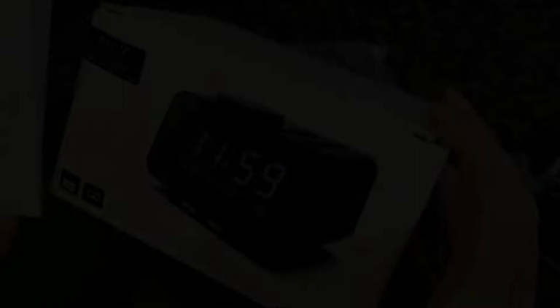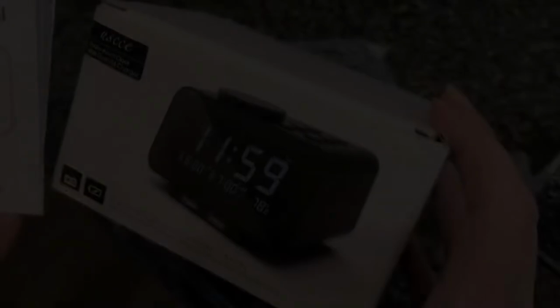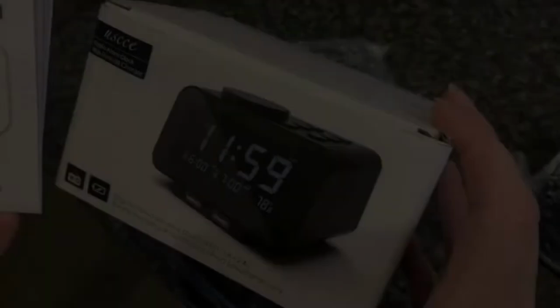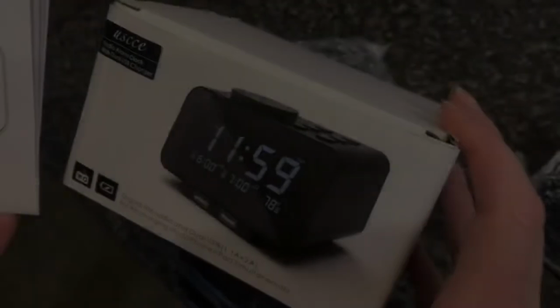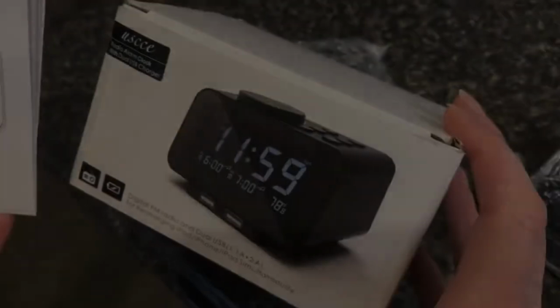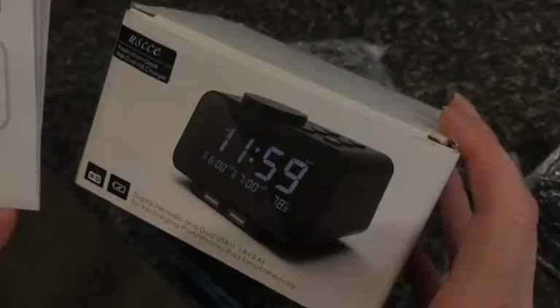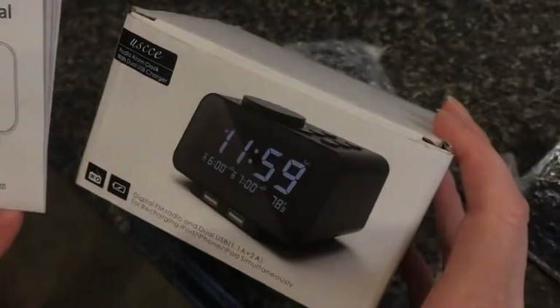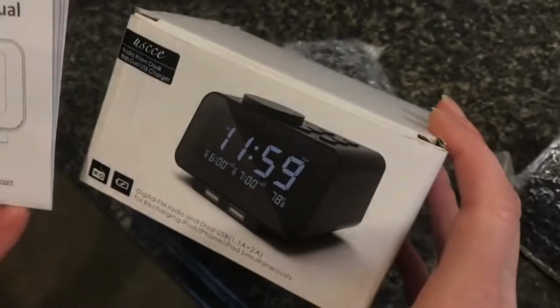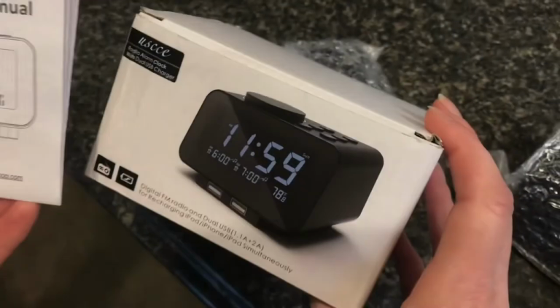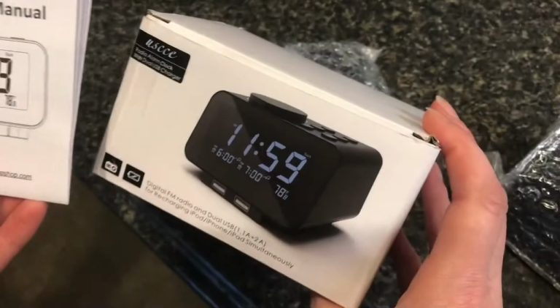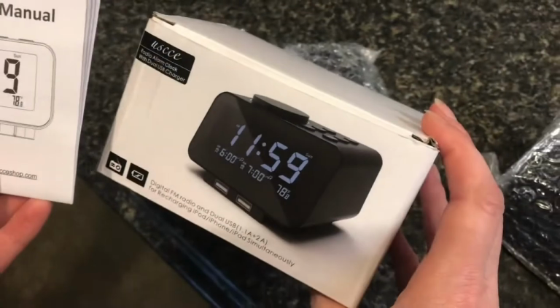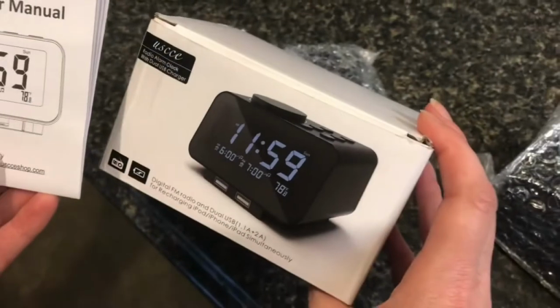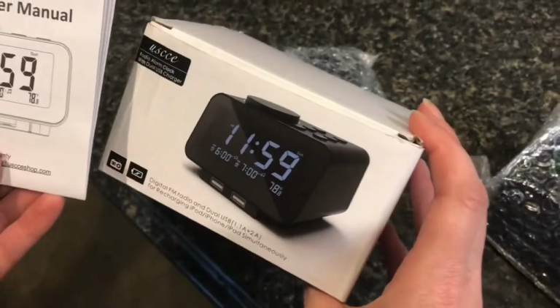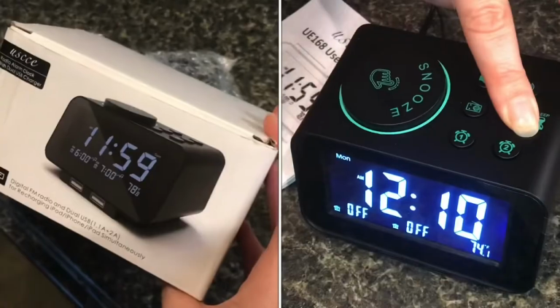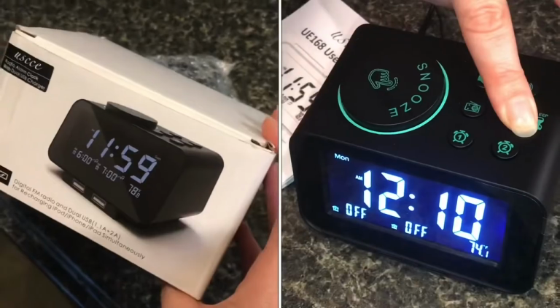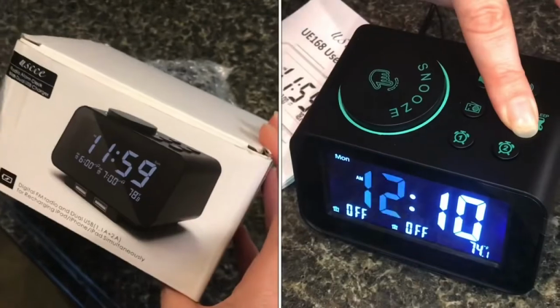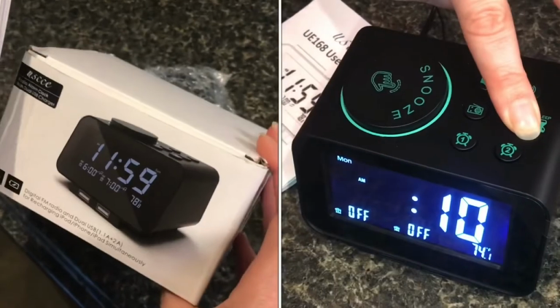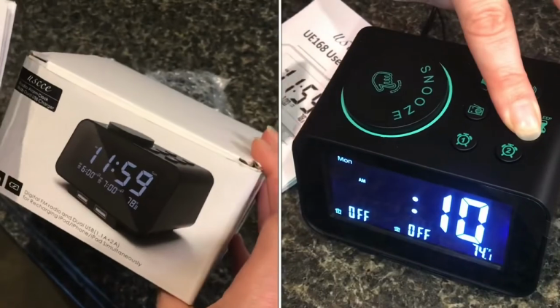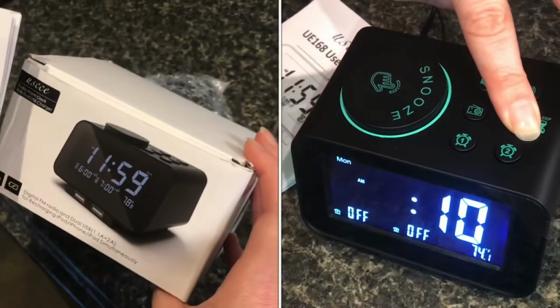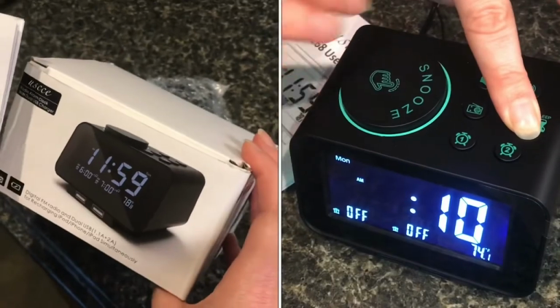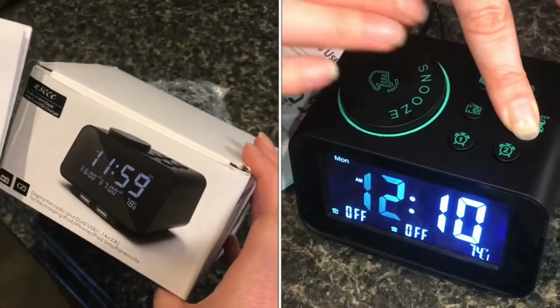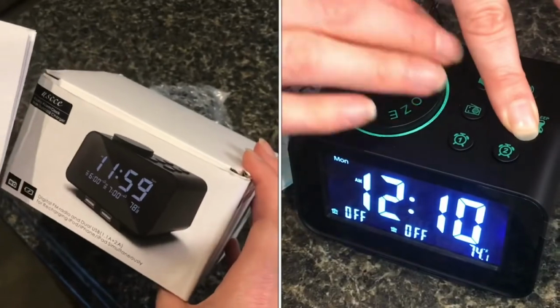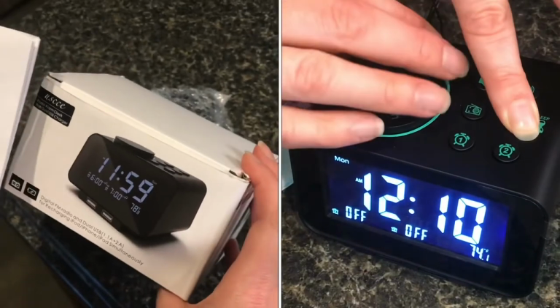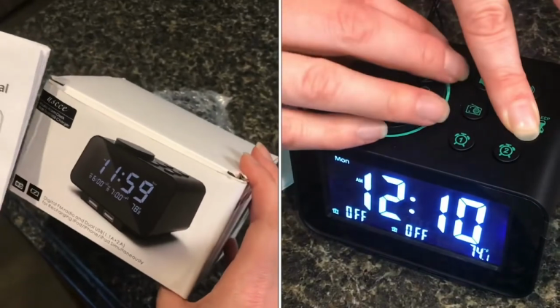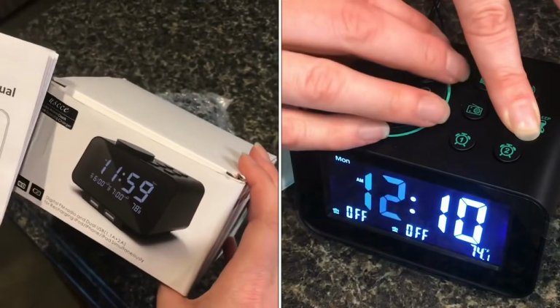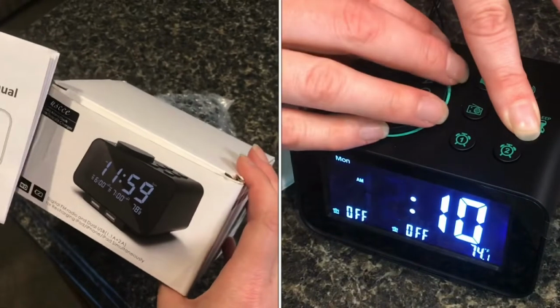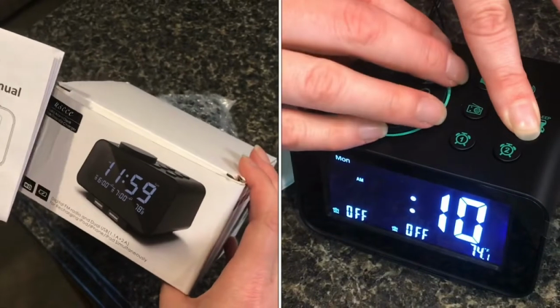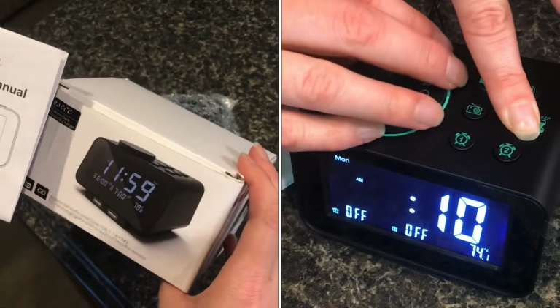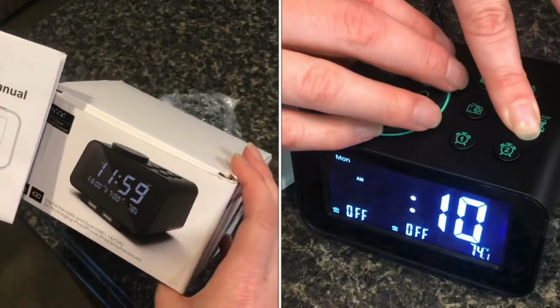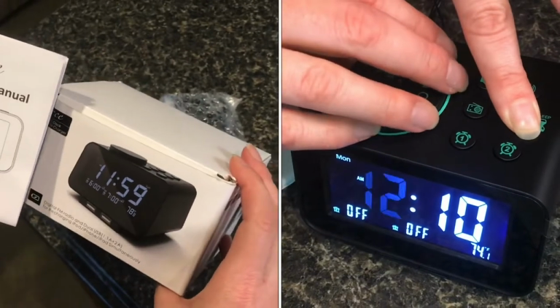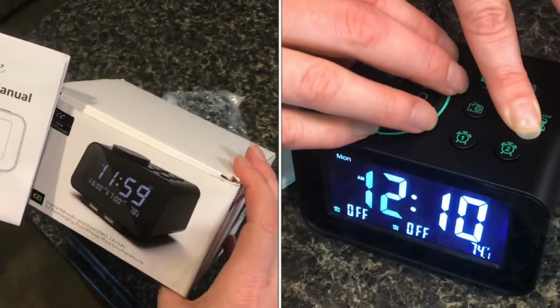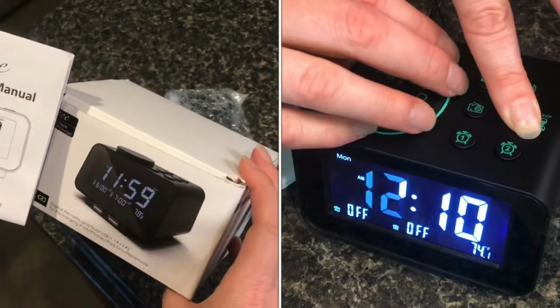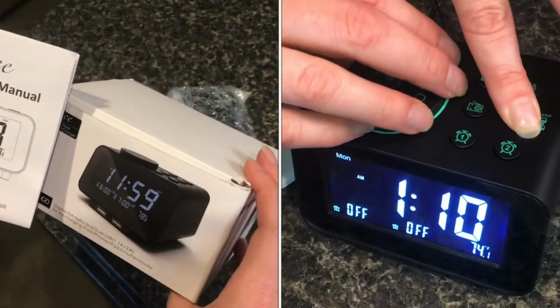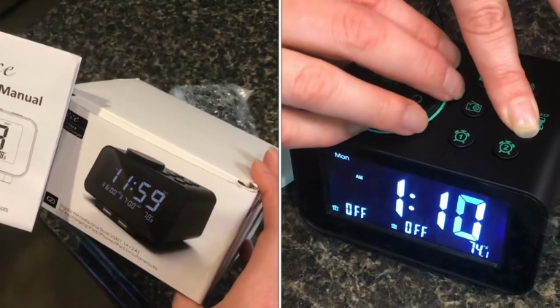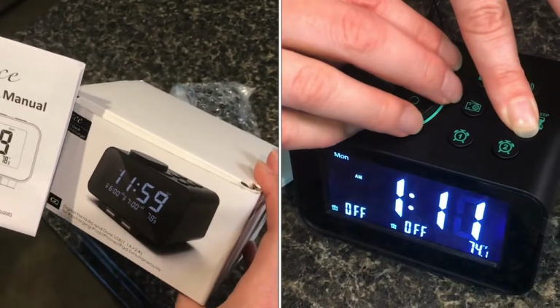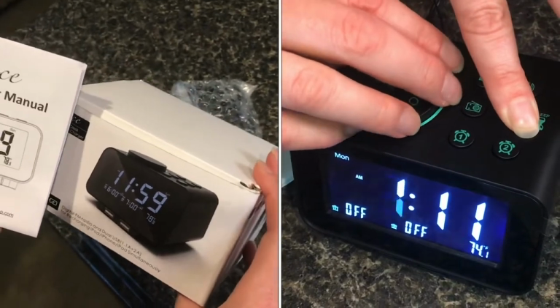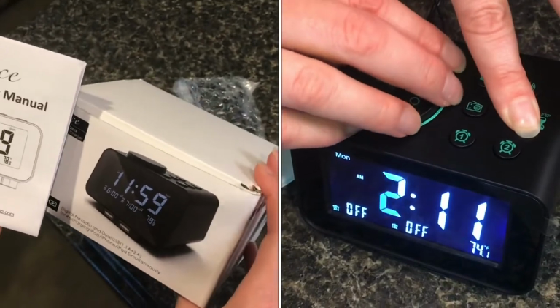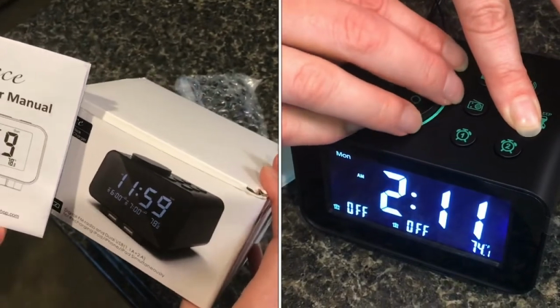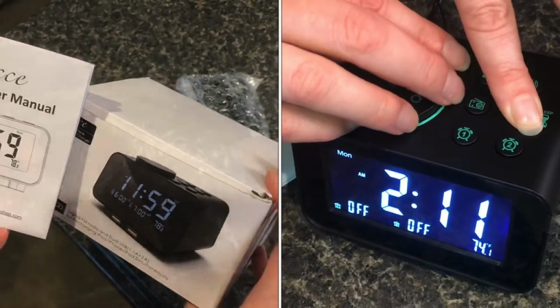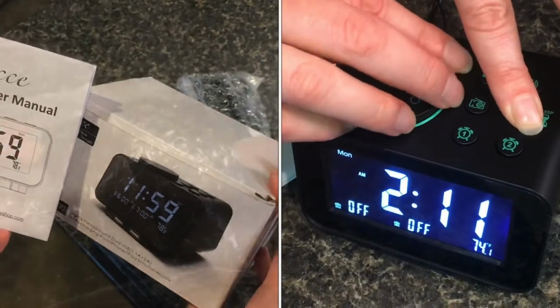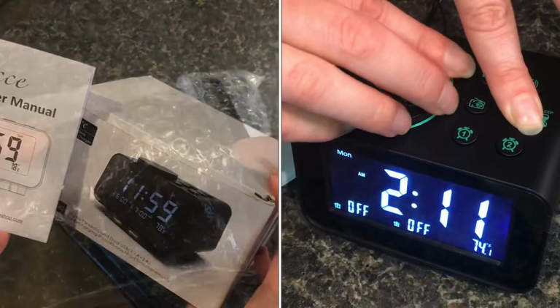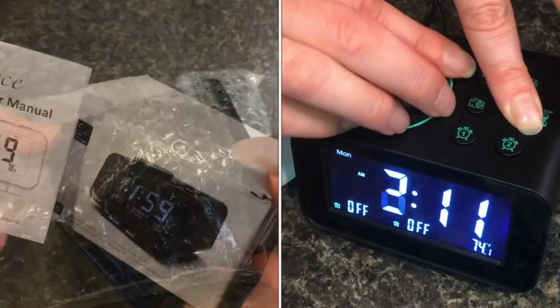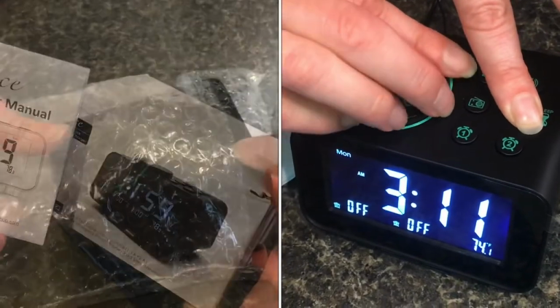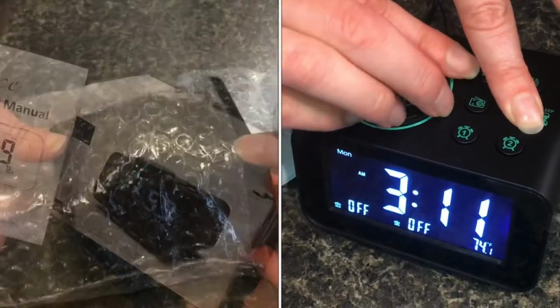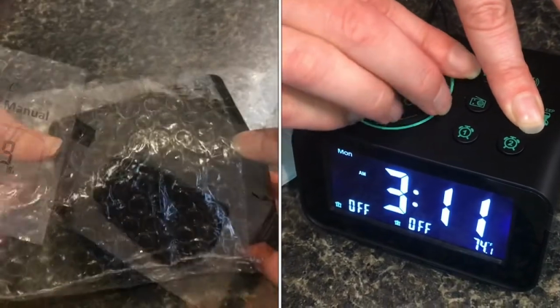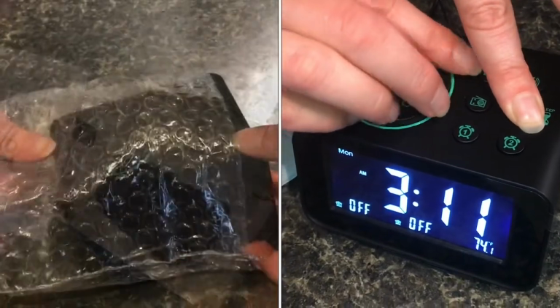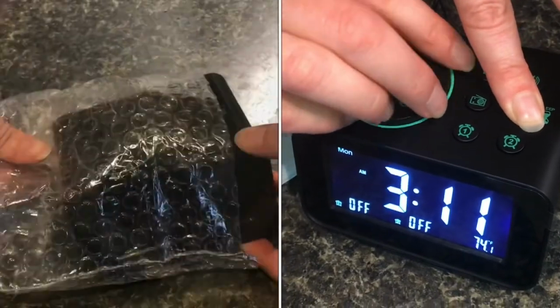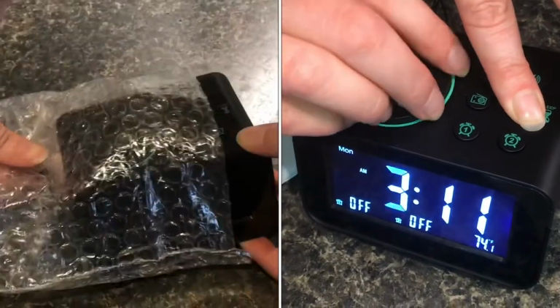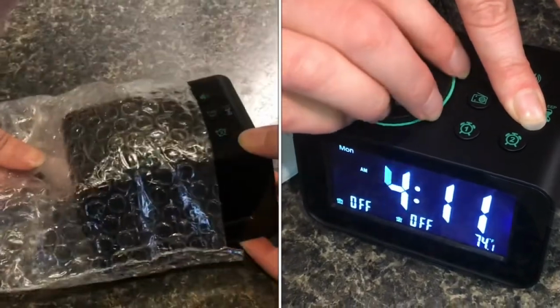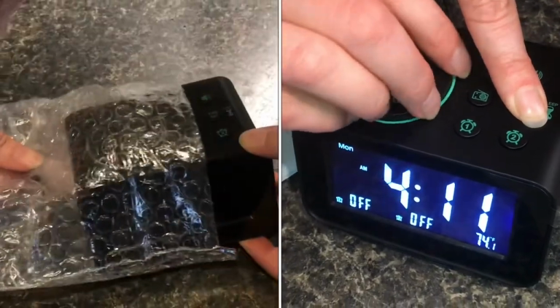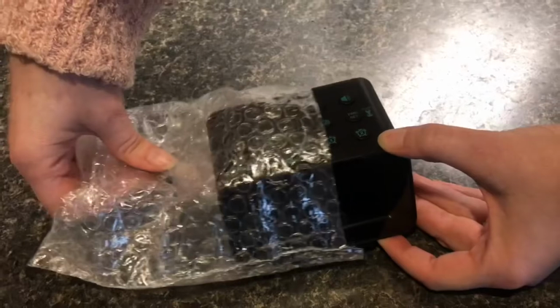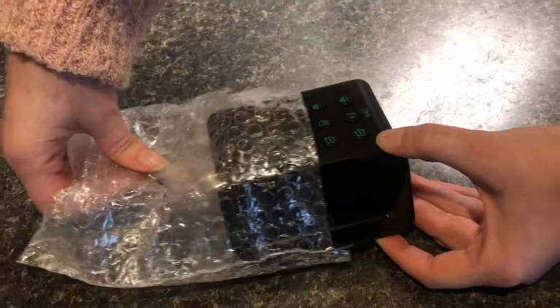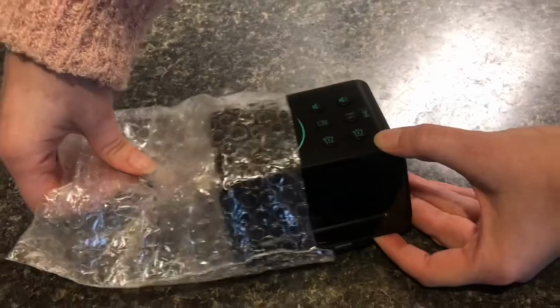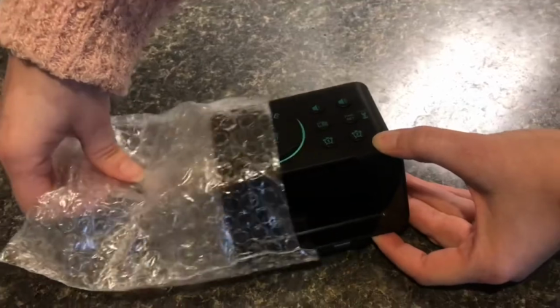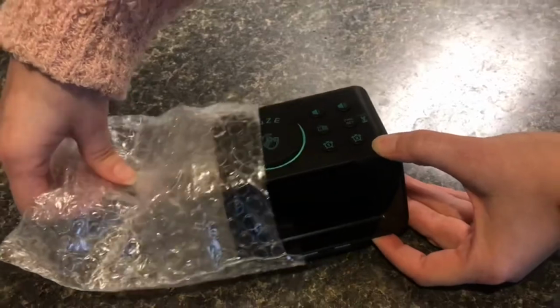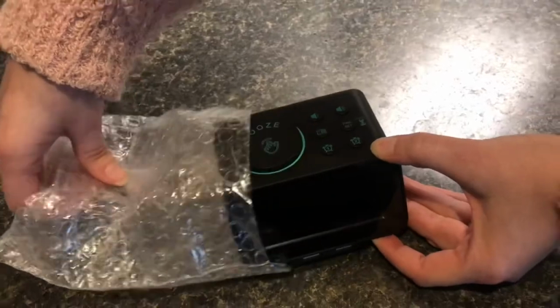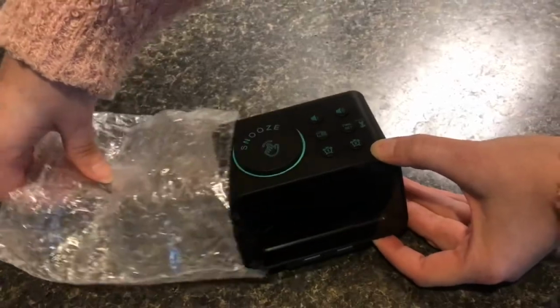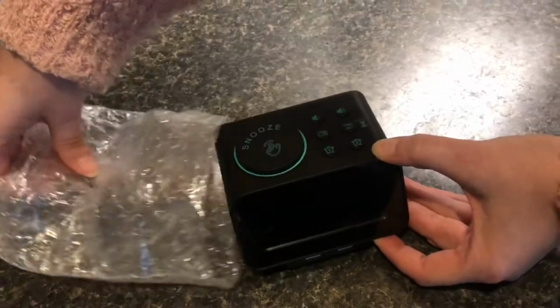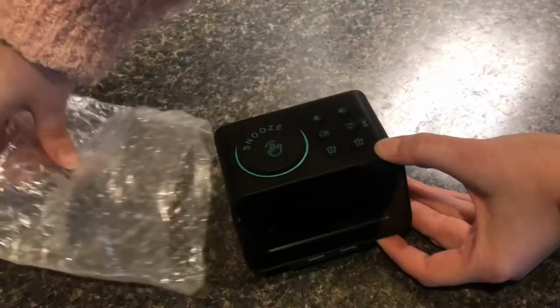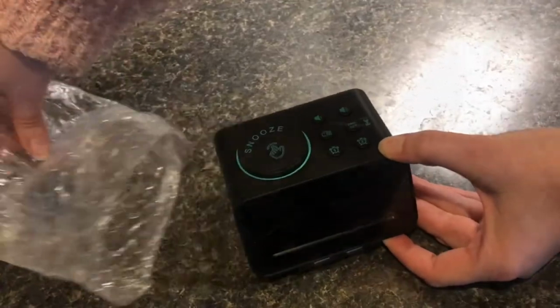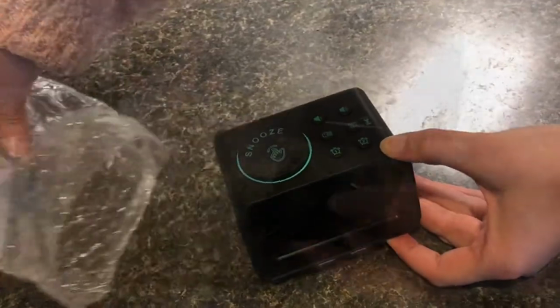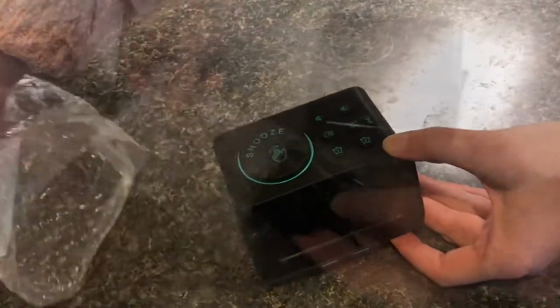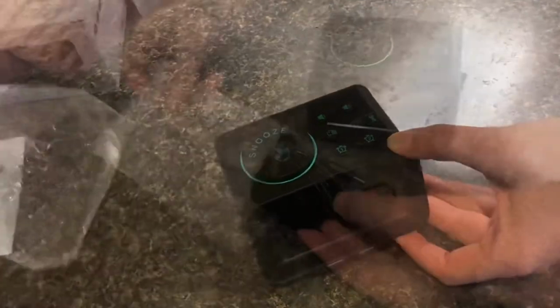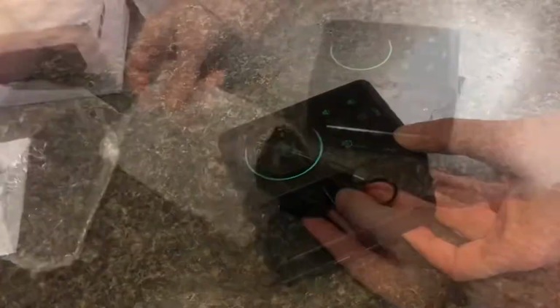Alarm clocks can be hard to use, and this one is supposed to be easier. We'll pull it out and see how easy it works.